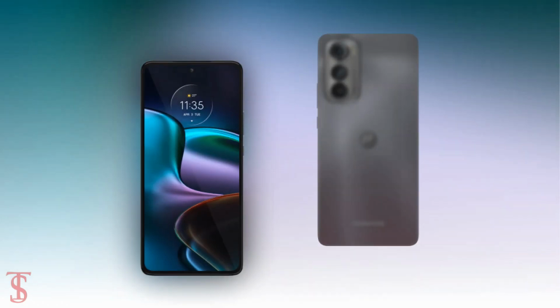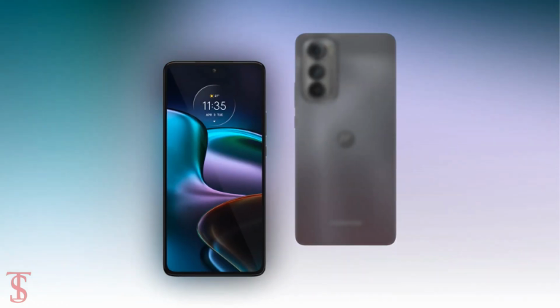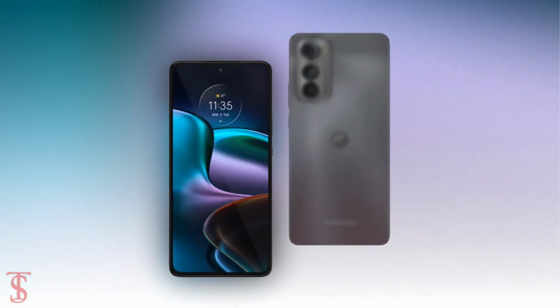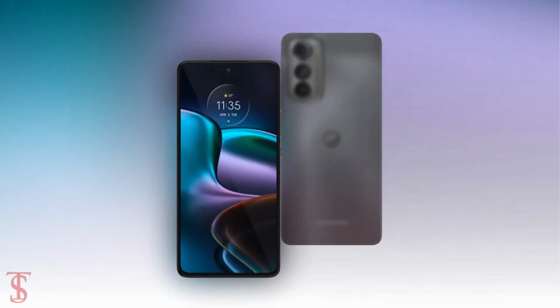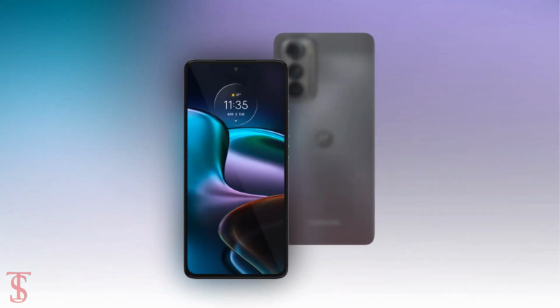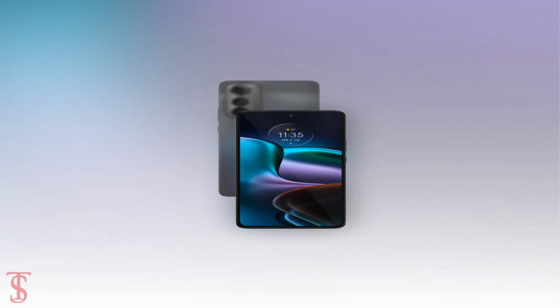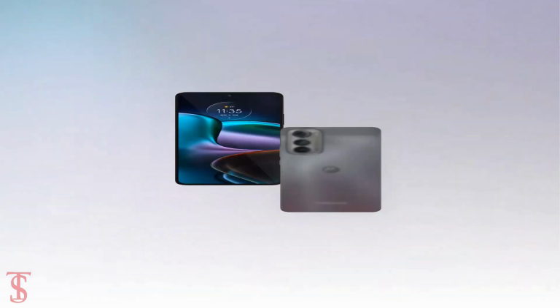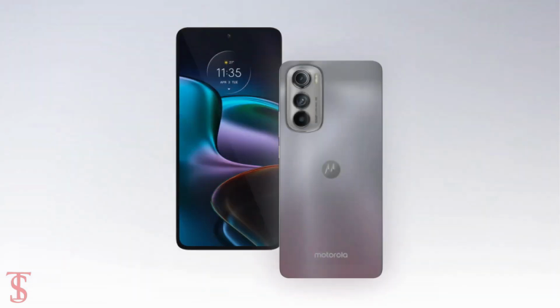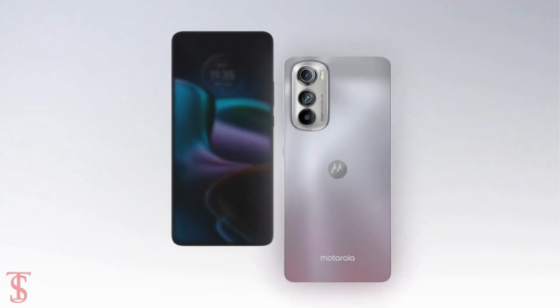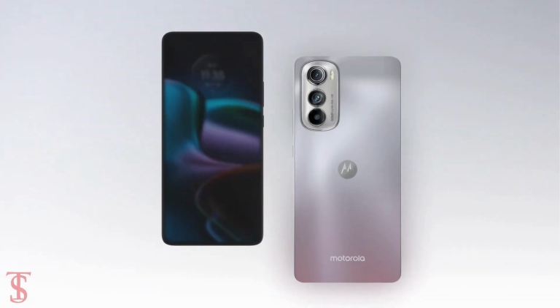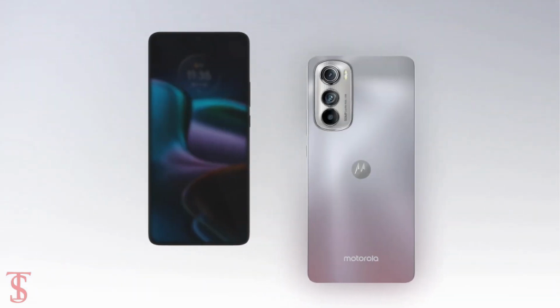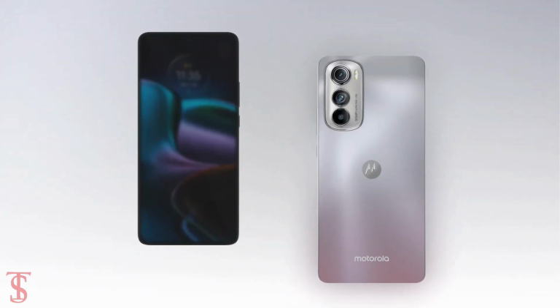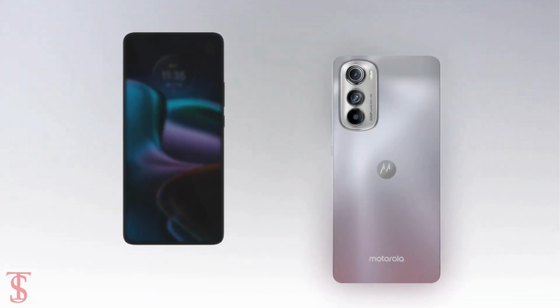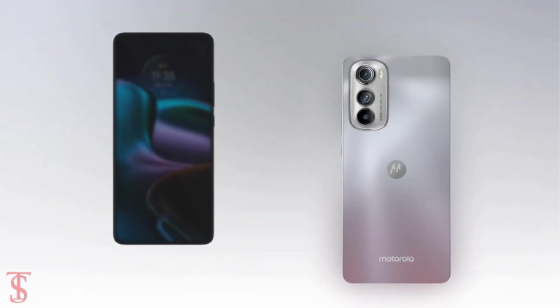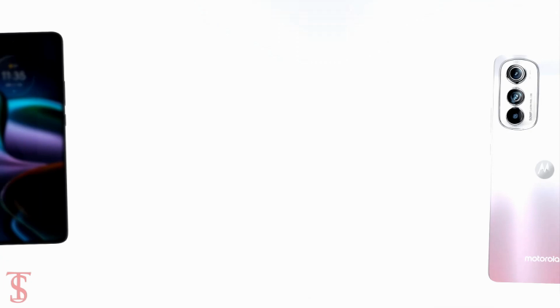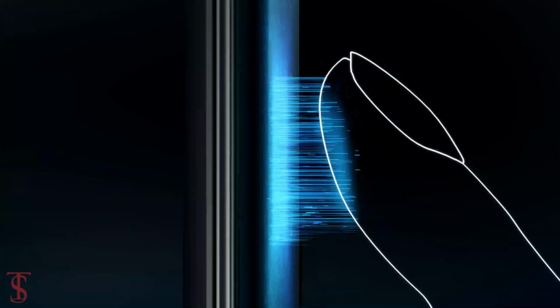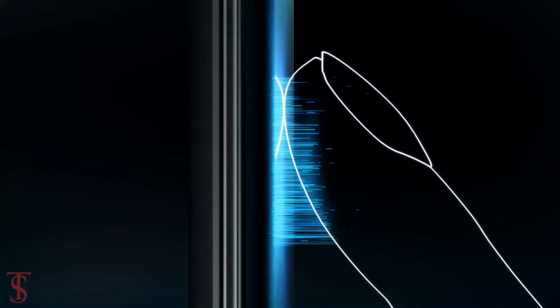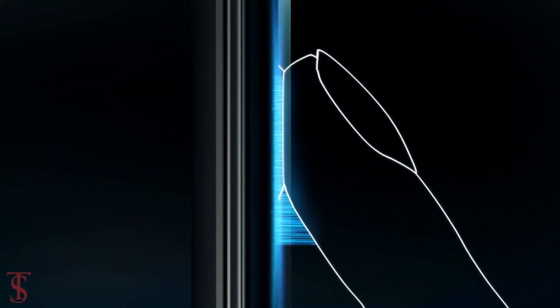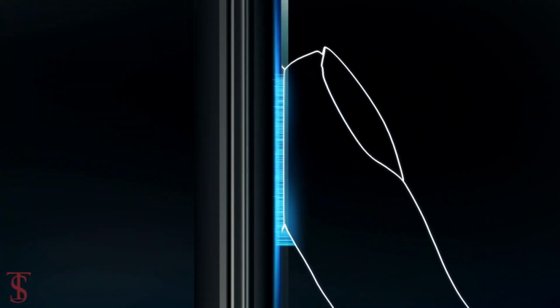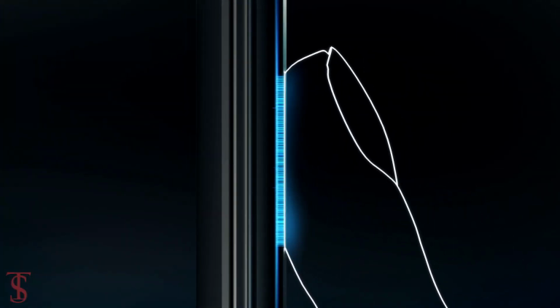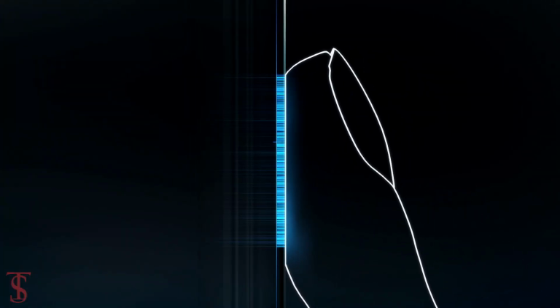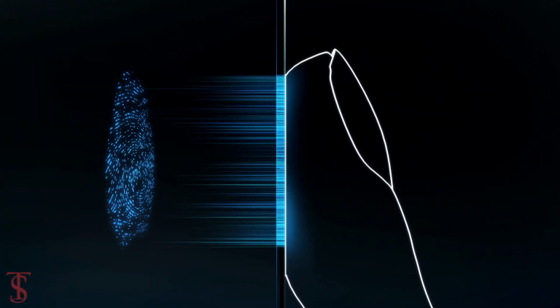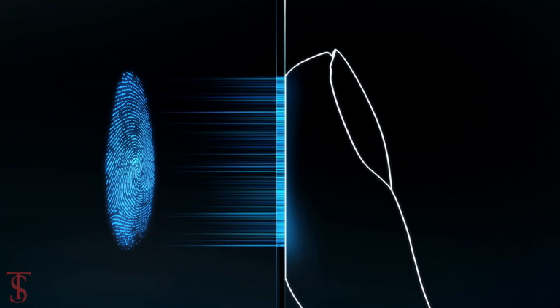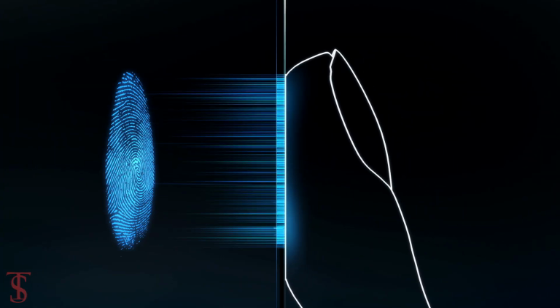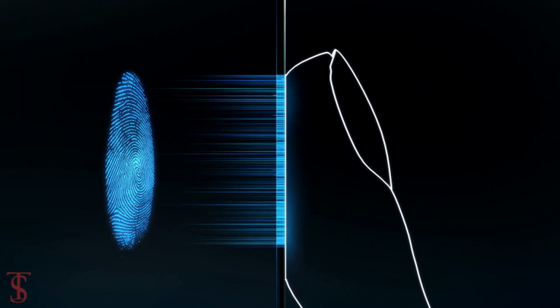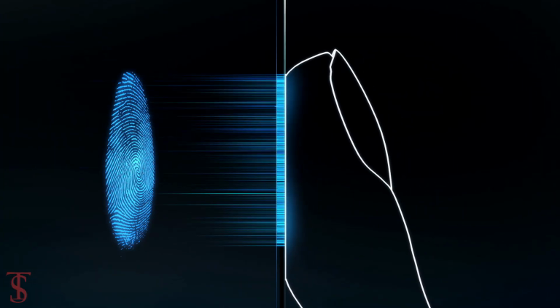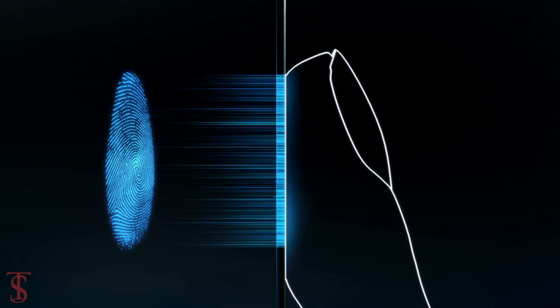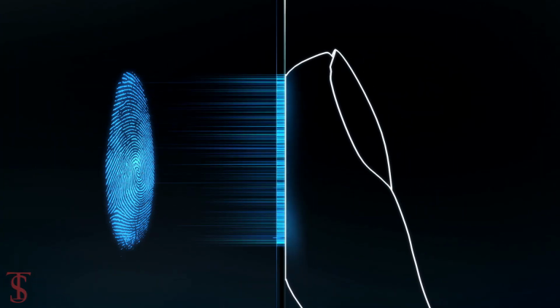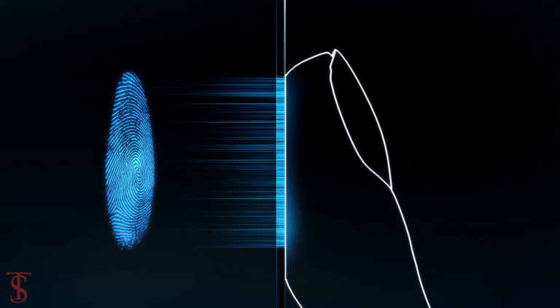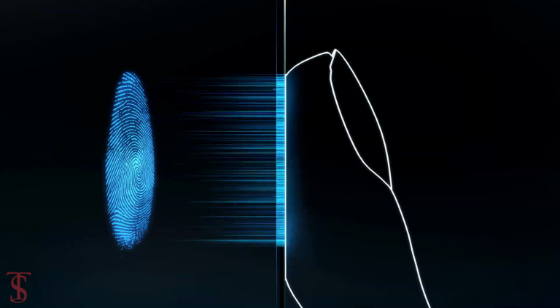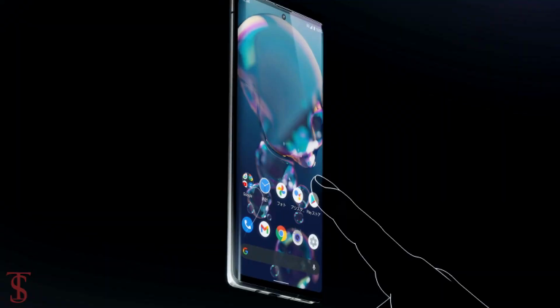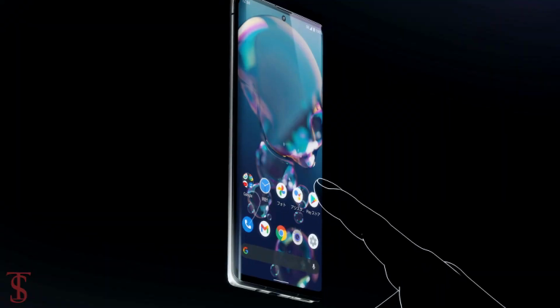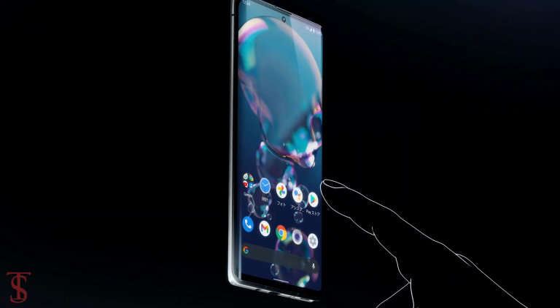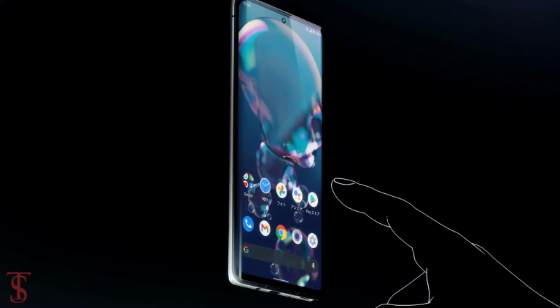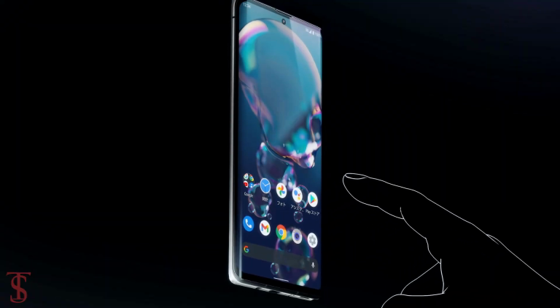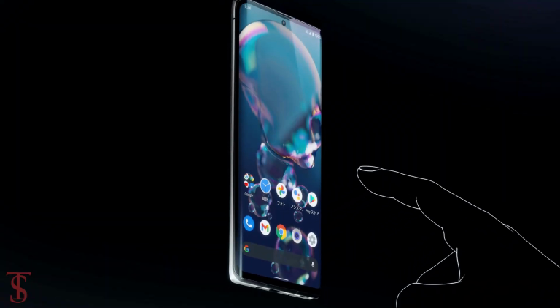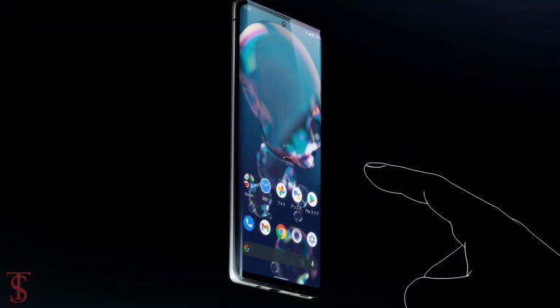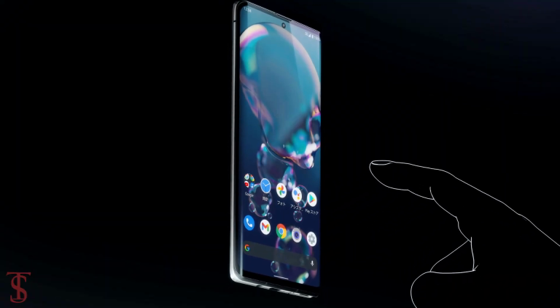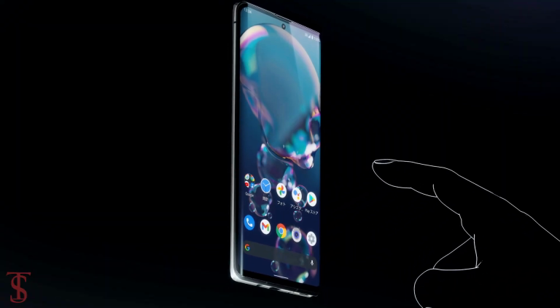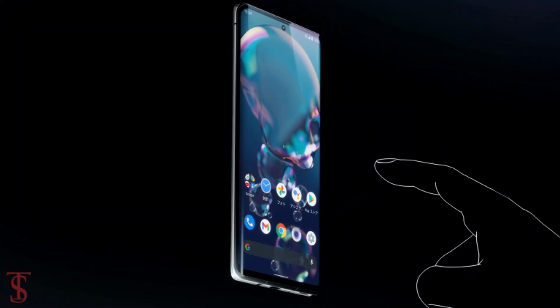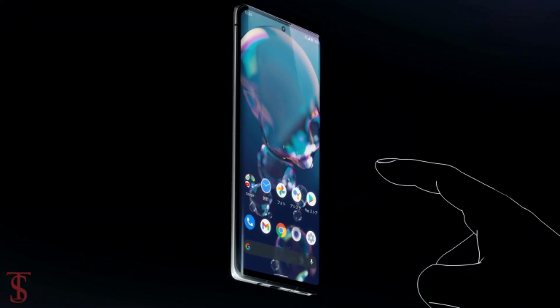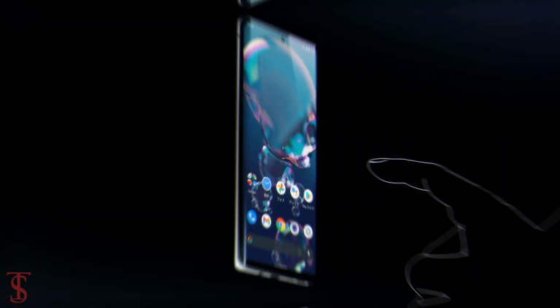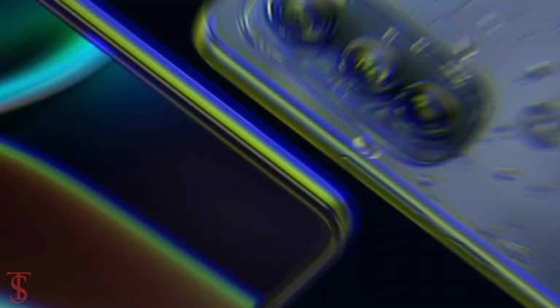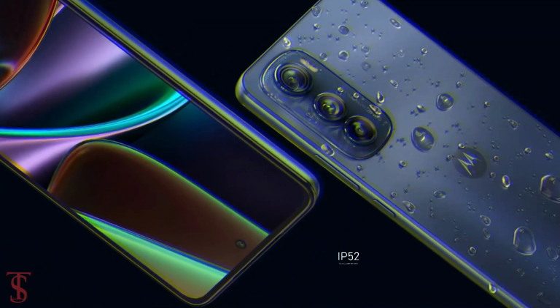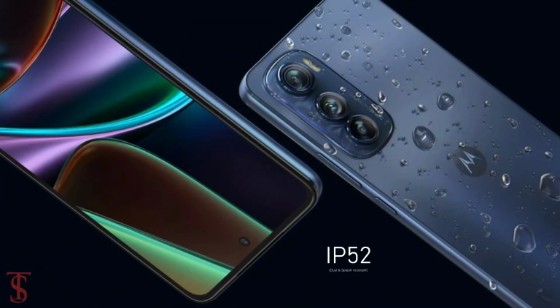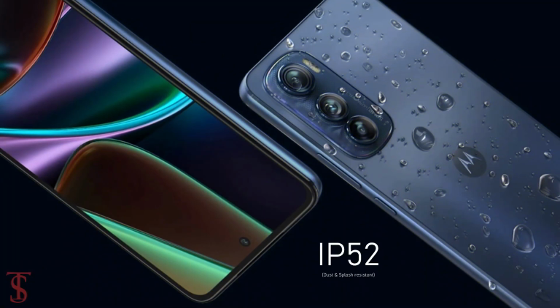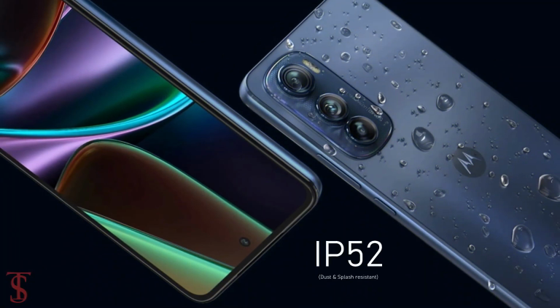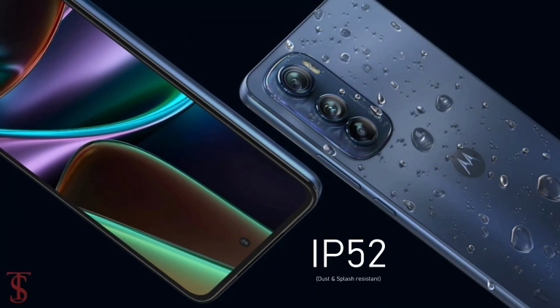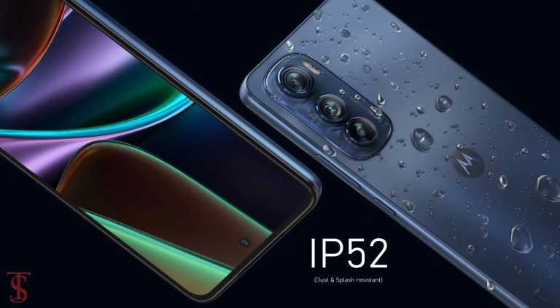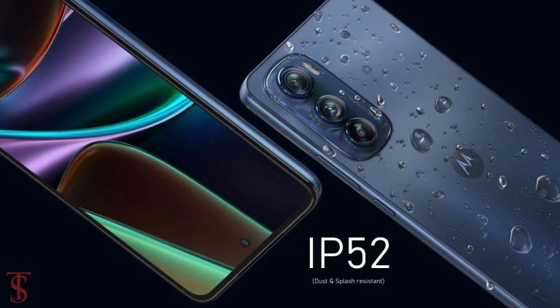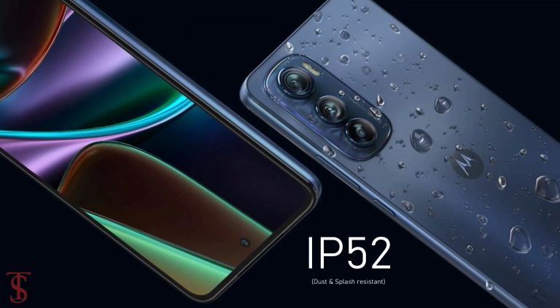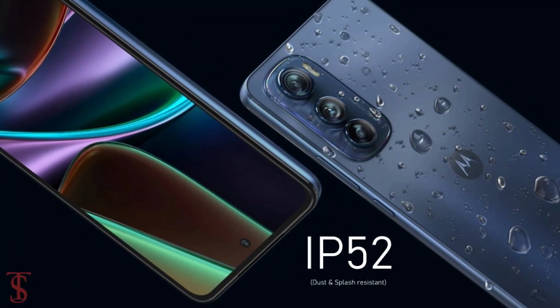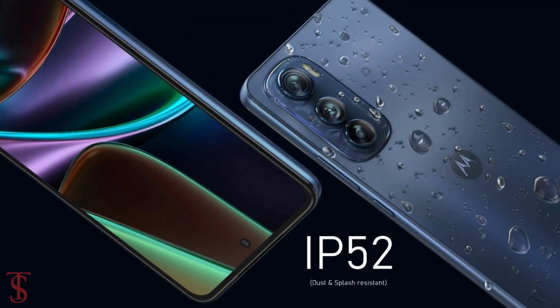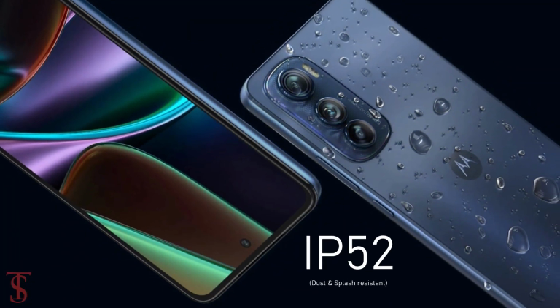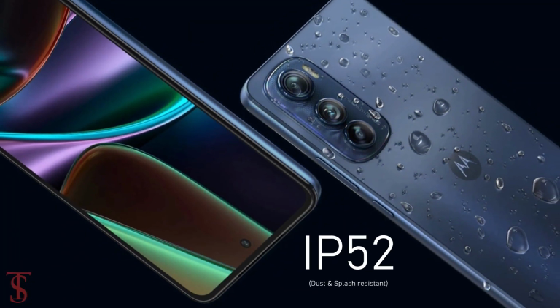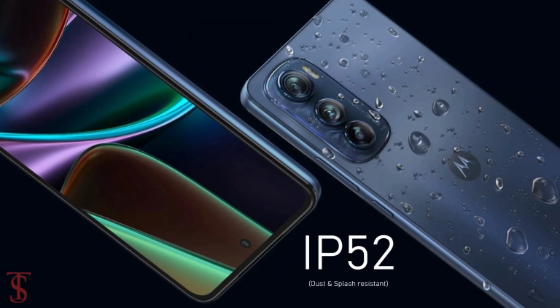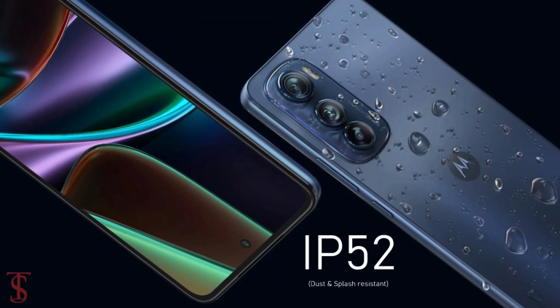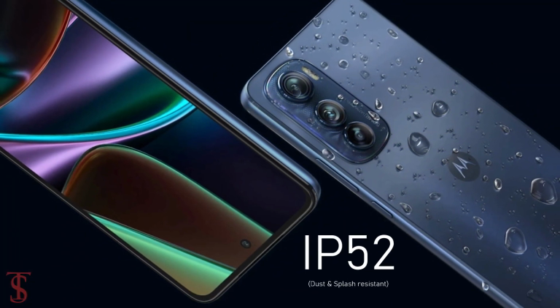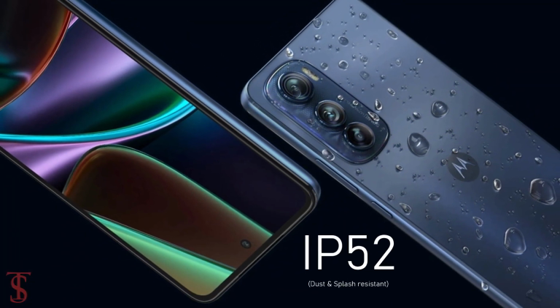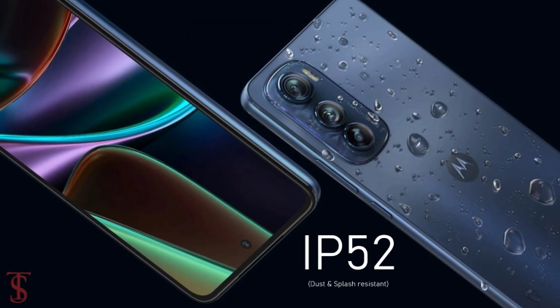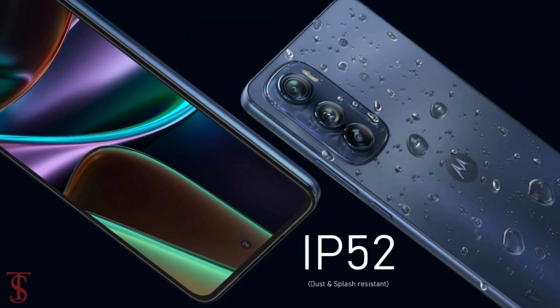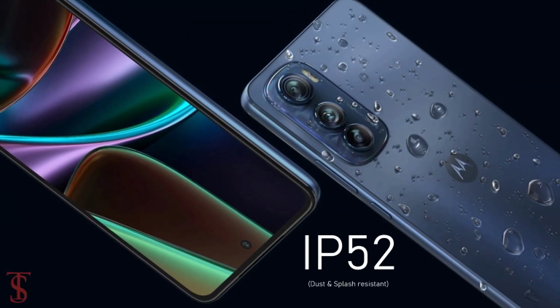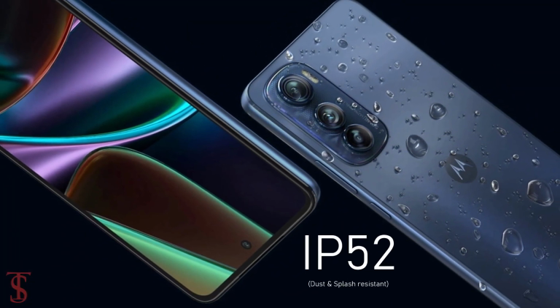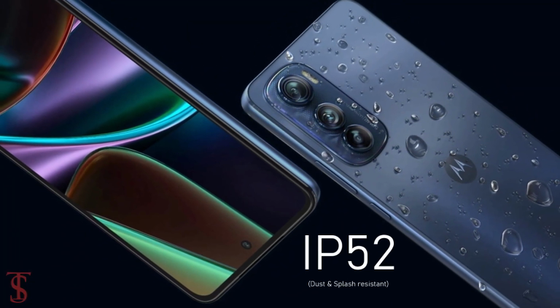Additionally, the smartphone features an in-display fingerprint sensor for biometric authentication and is IP52 certified for dust and splash resistance.